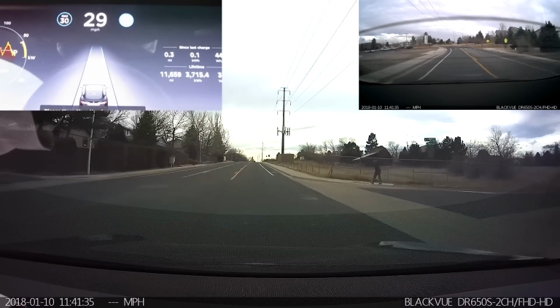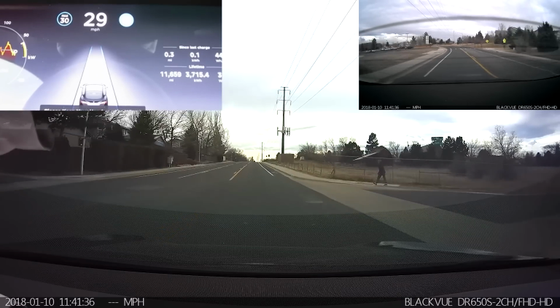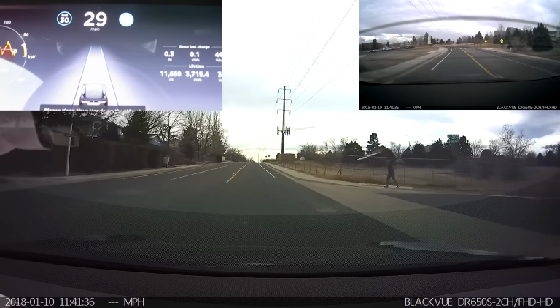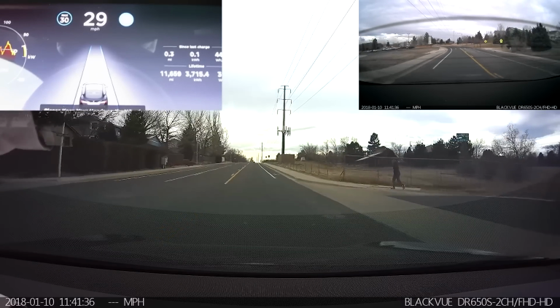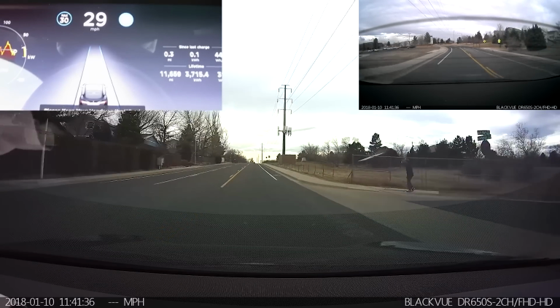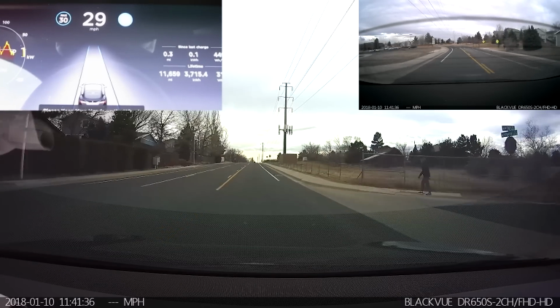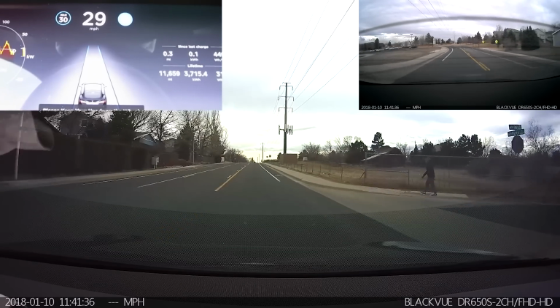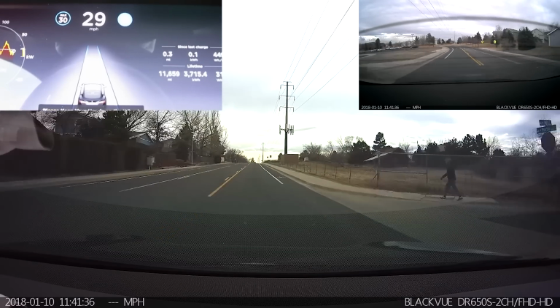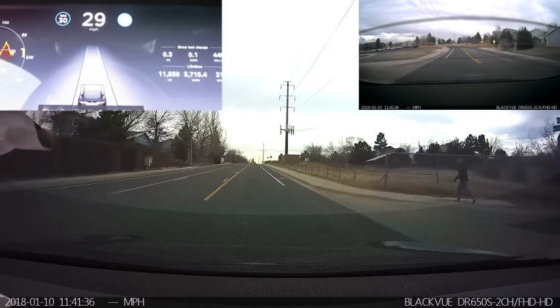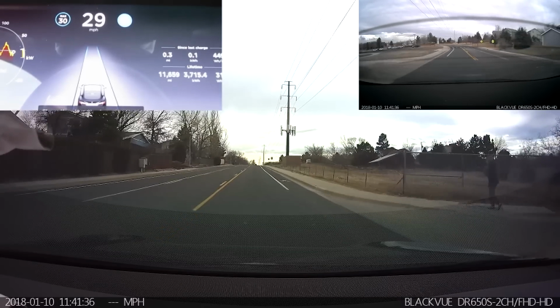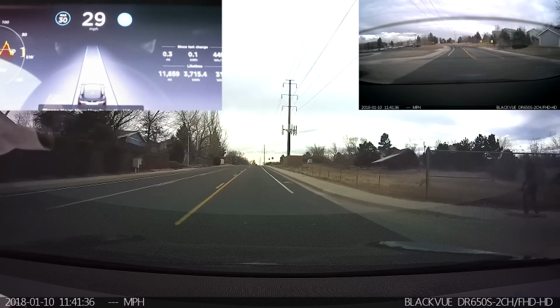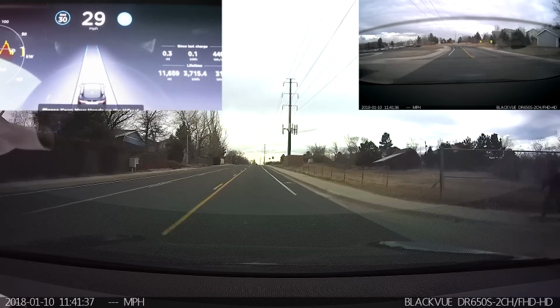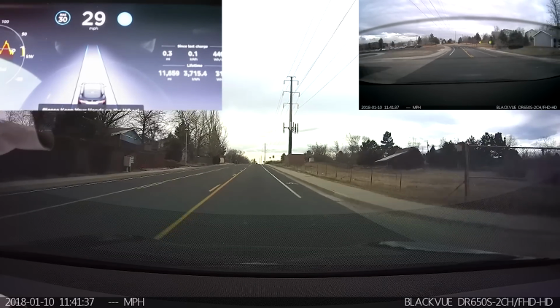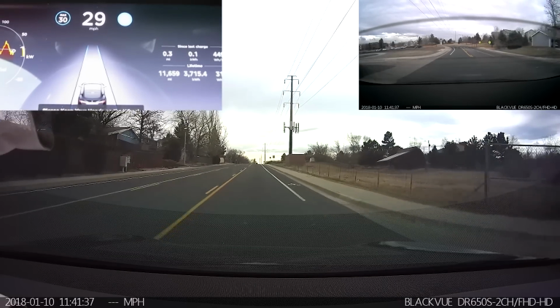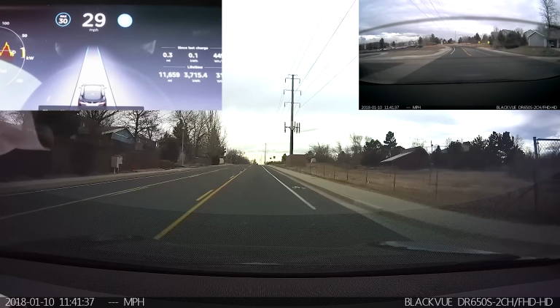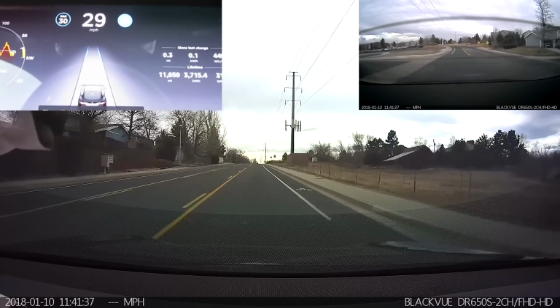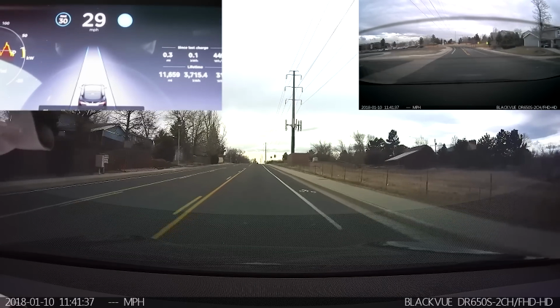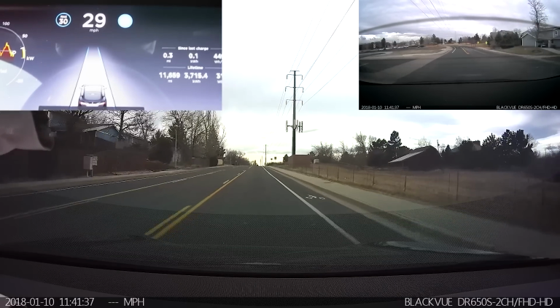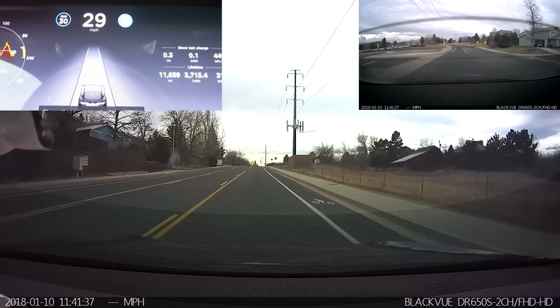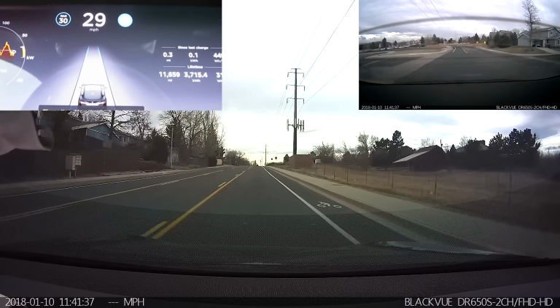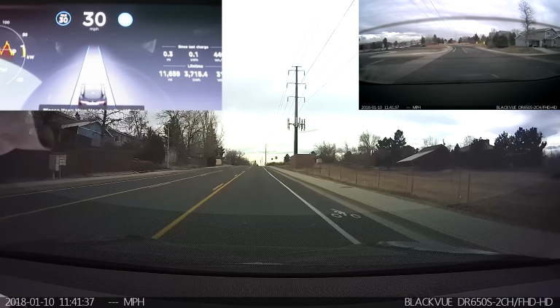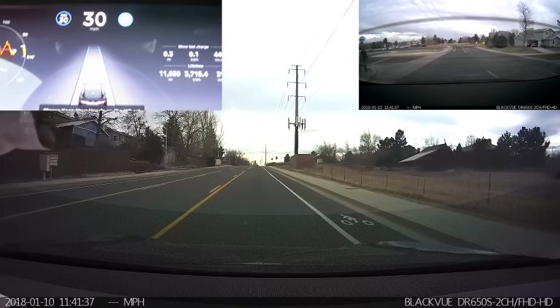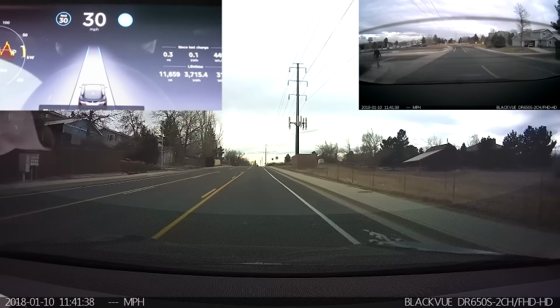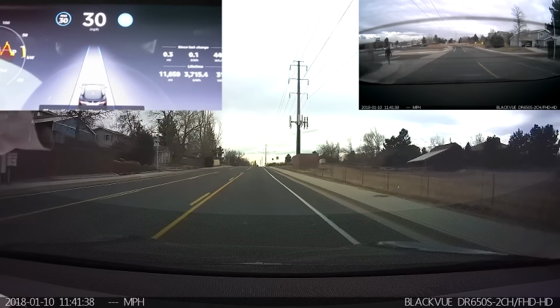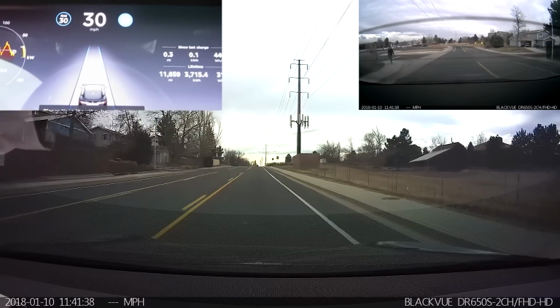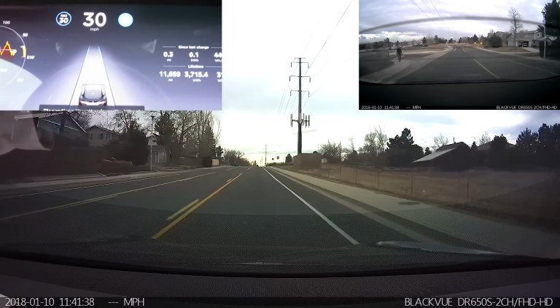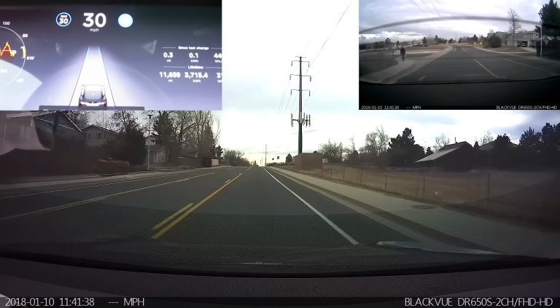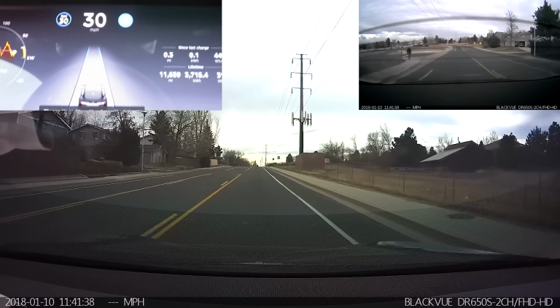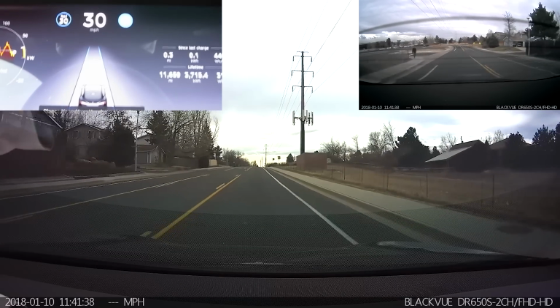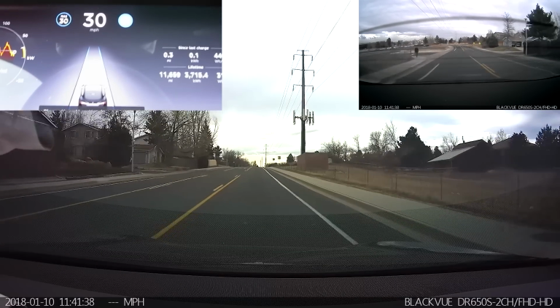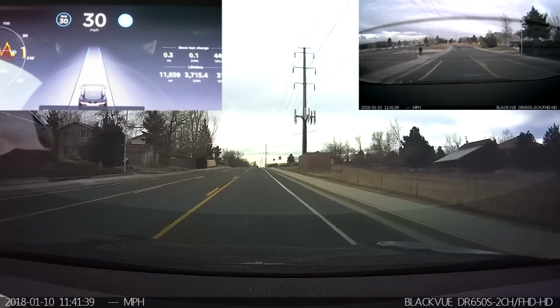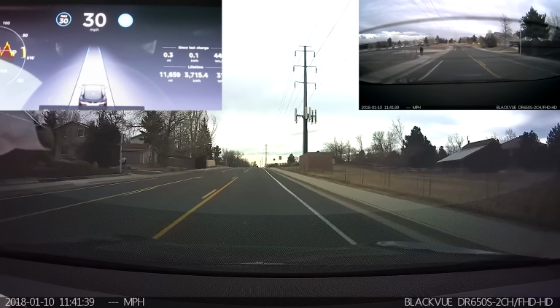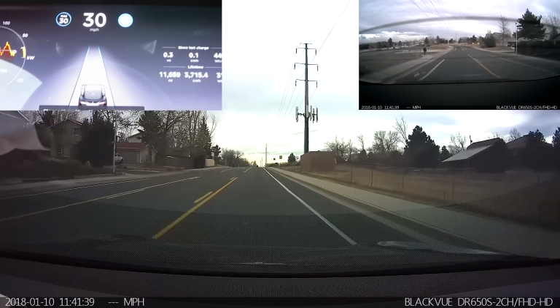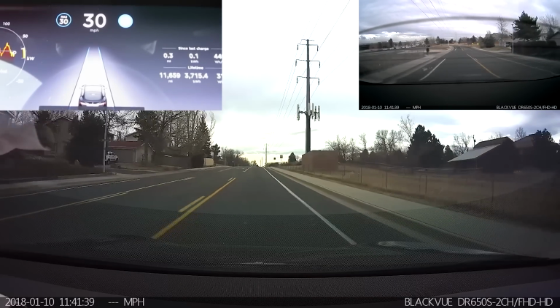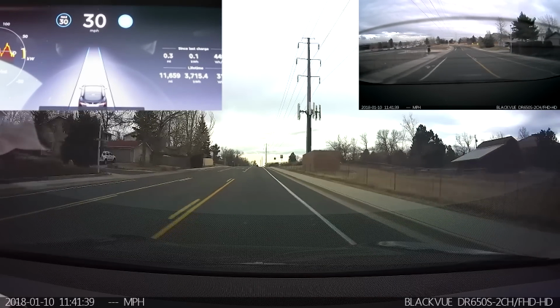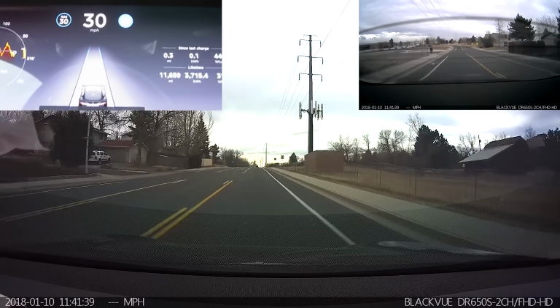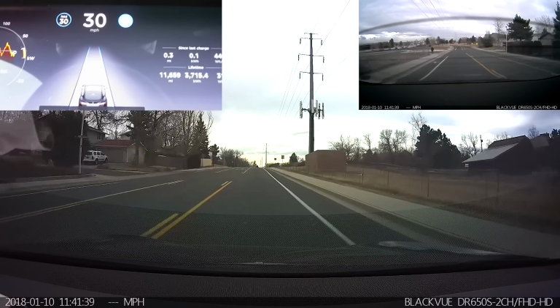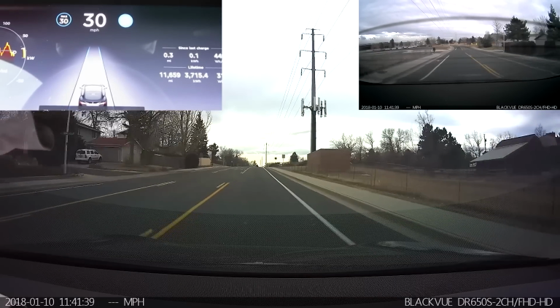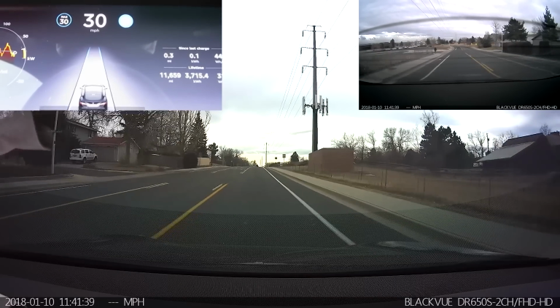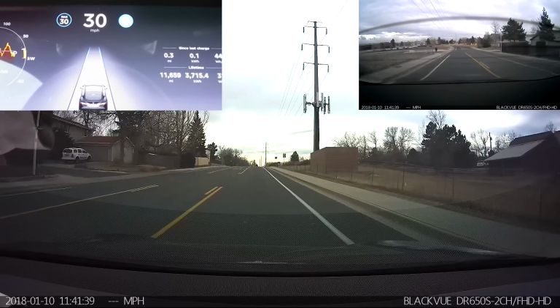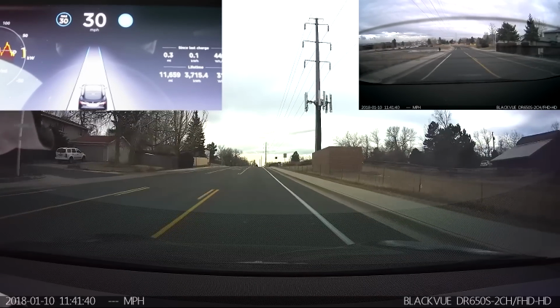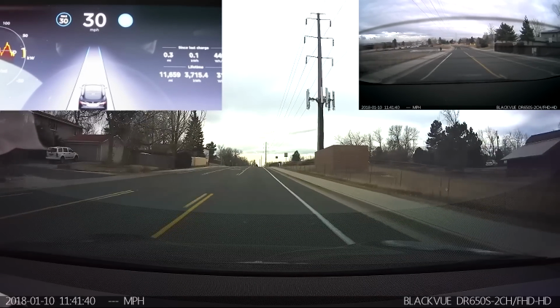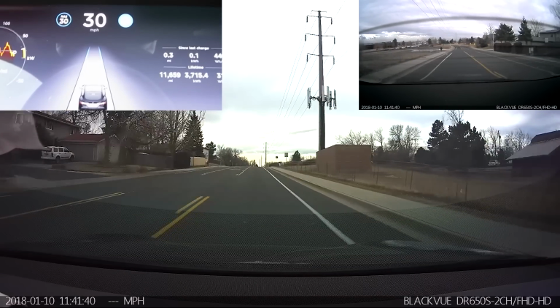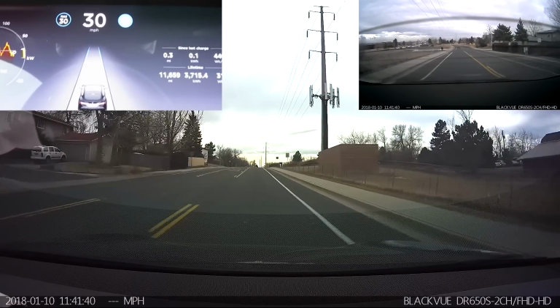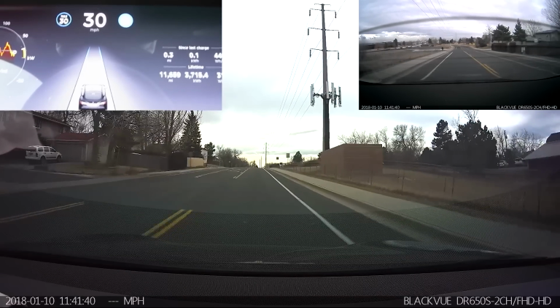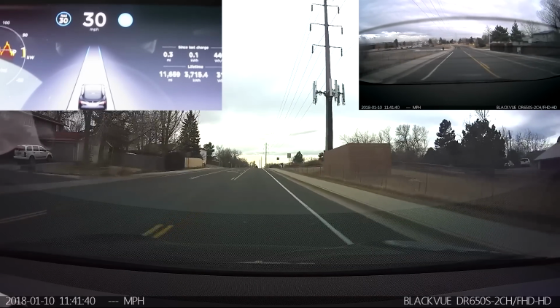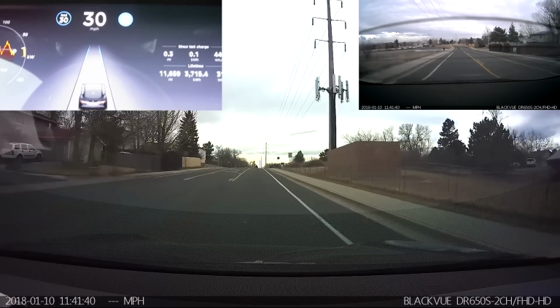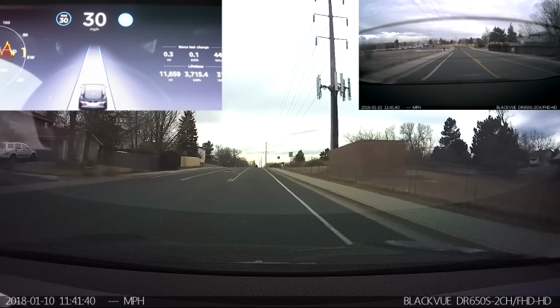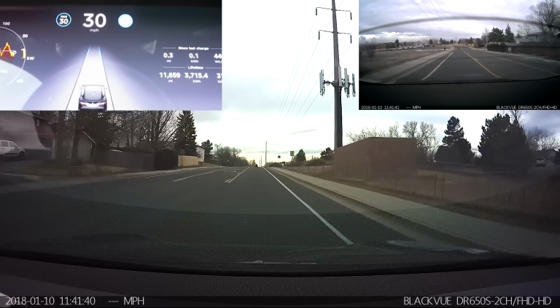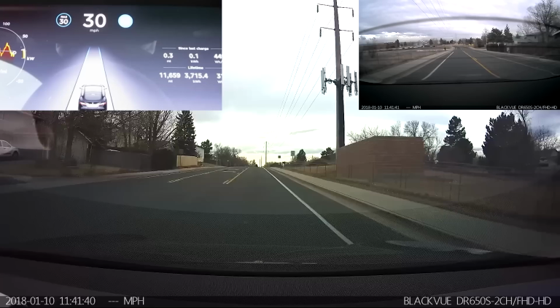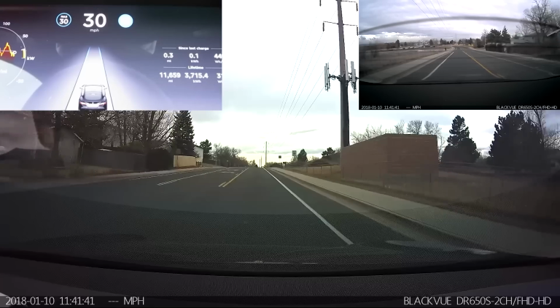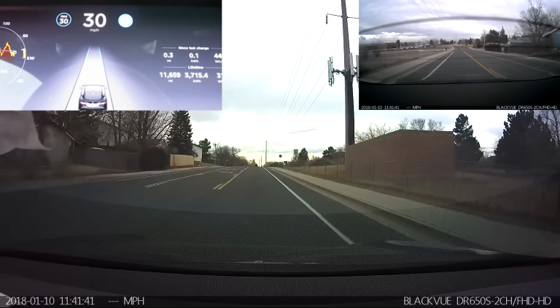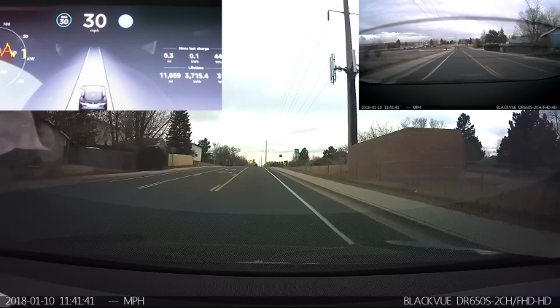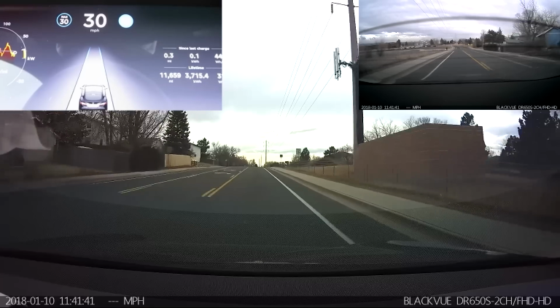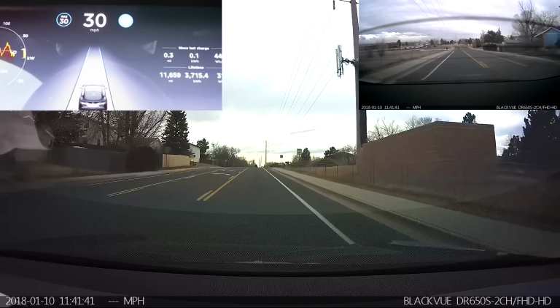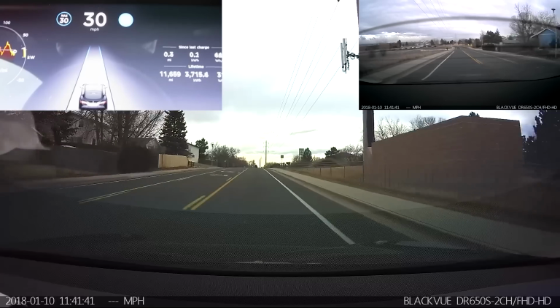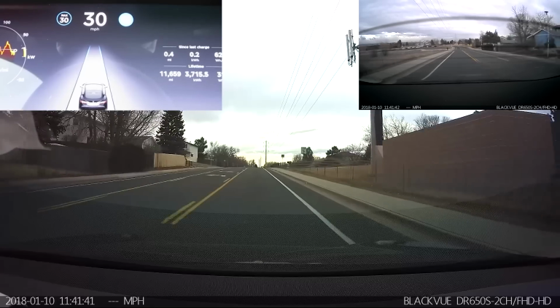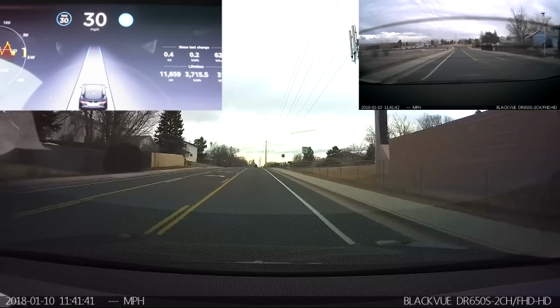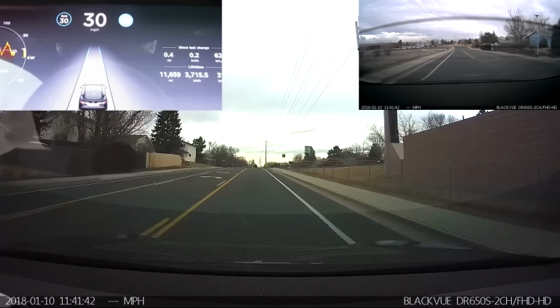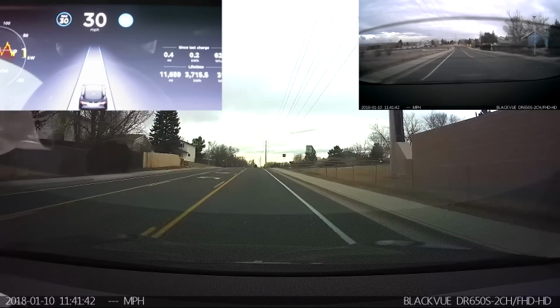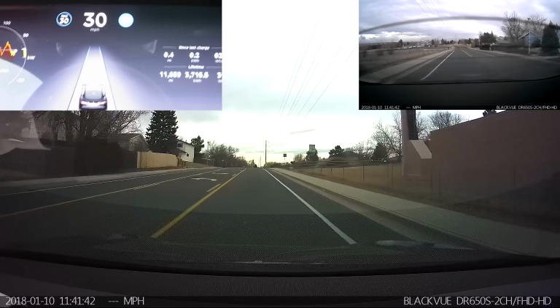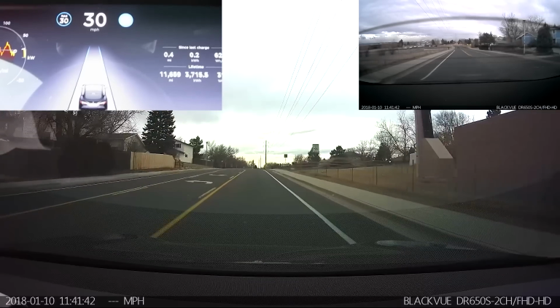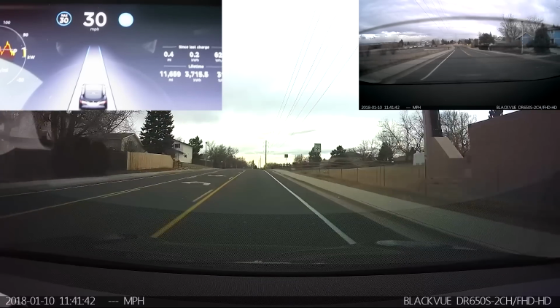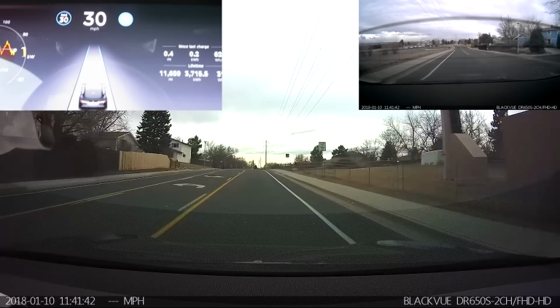Hello, this is Bishop, and this is a test of Autopilot 2017.50.3 F3425A1.